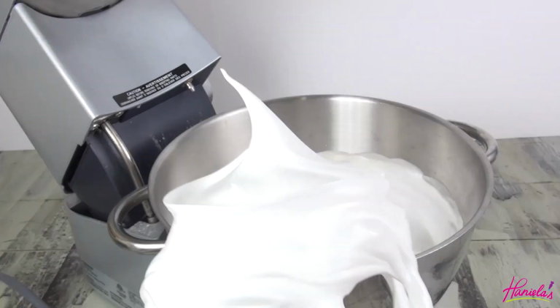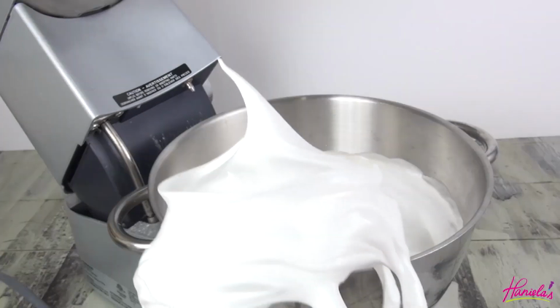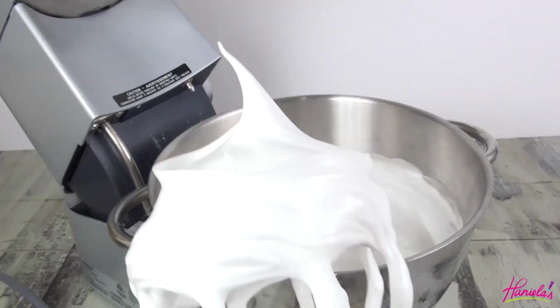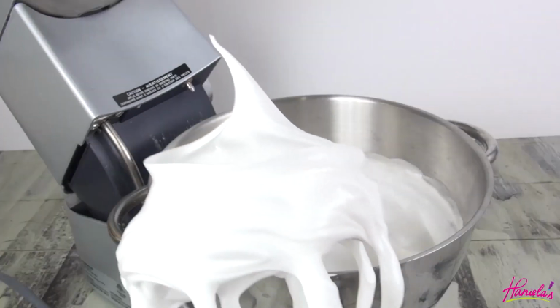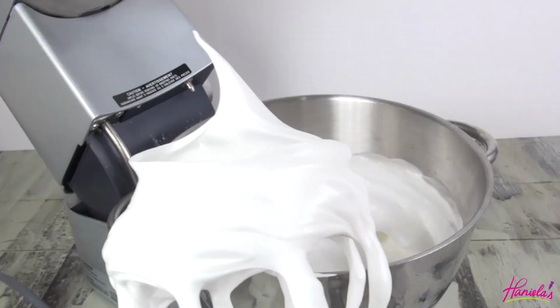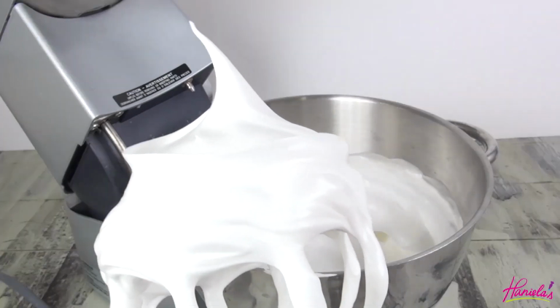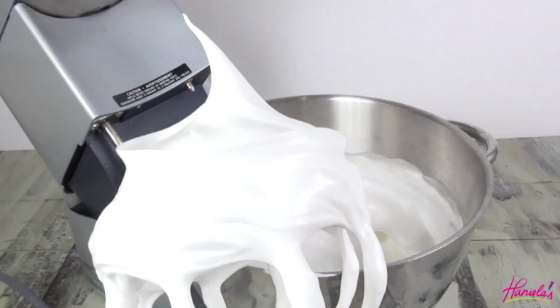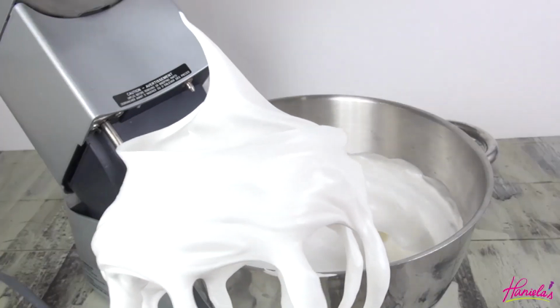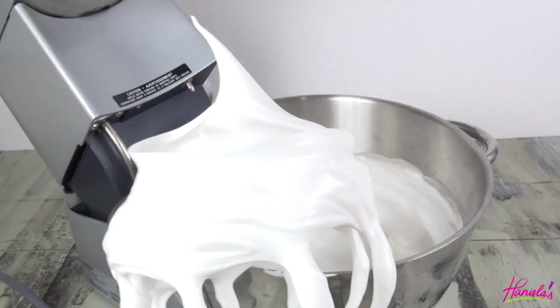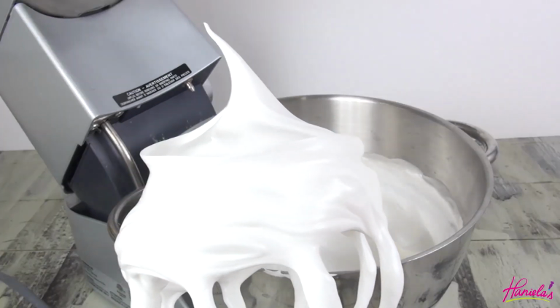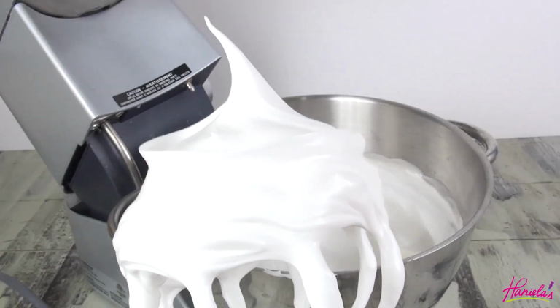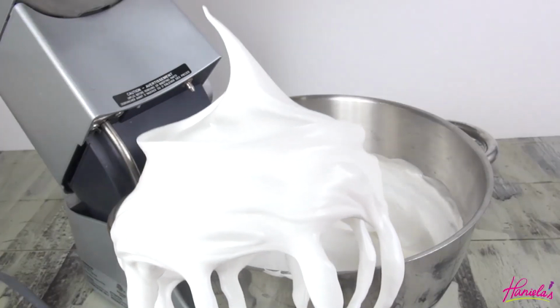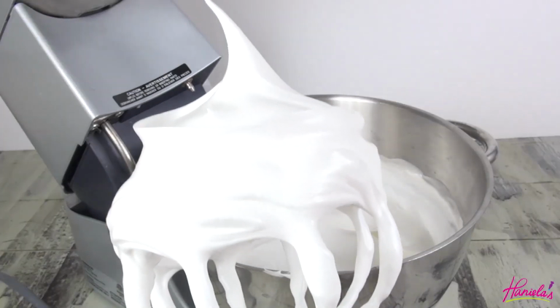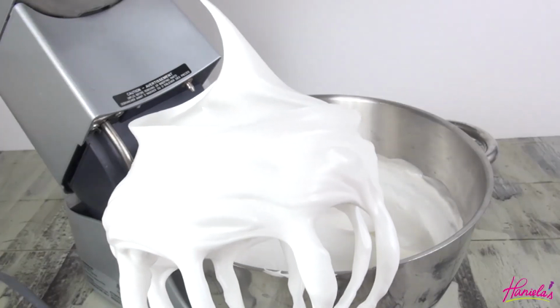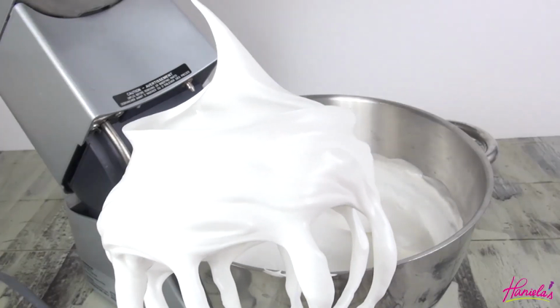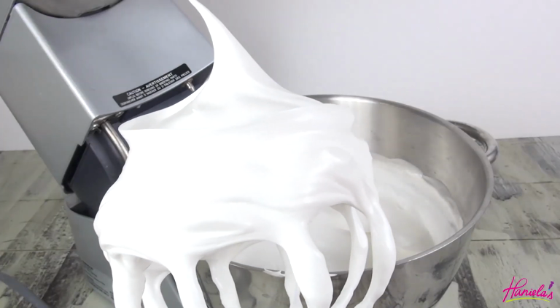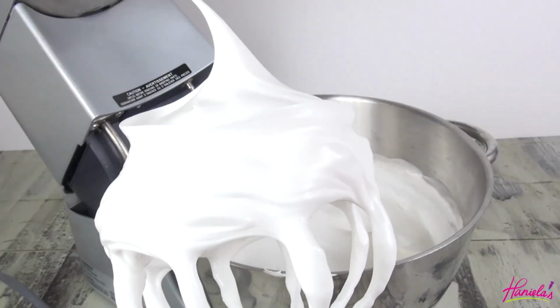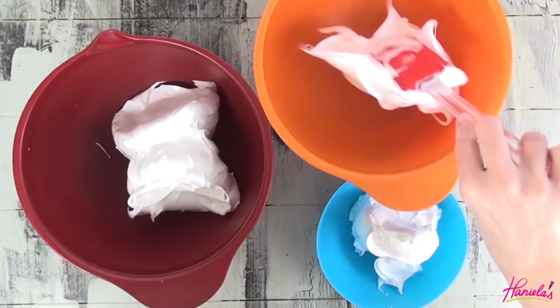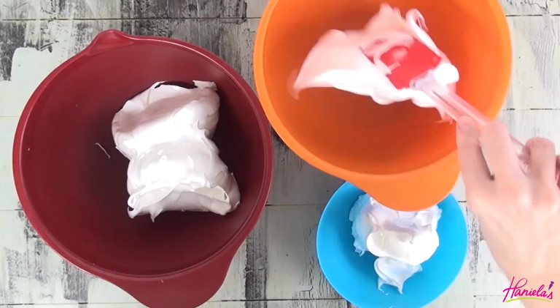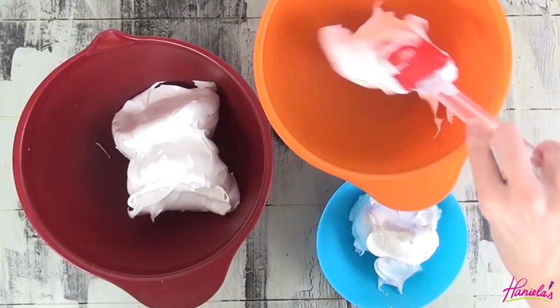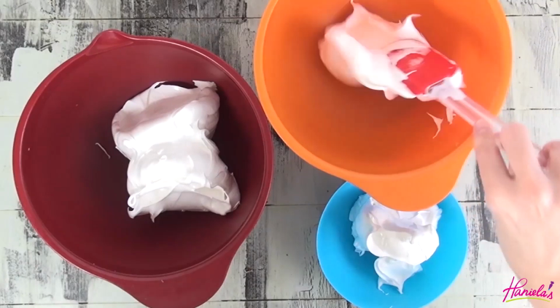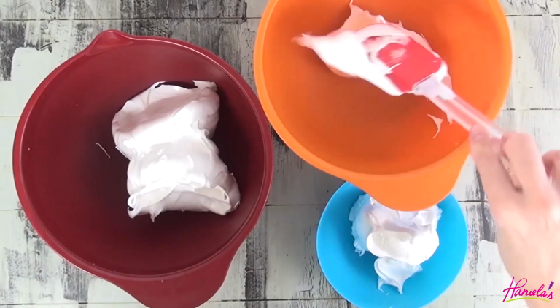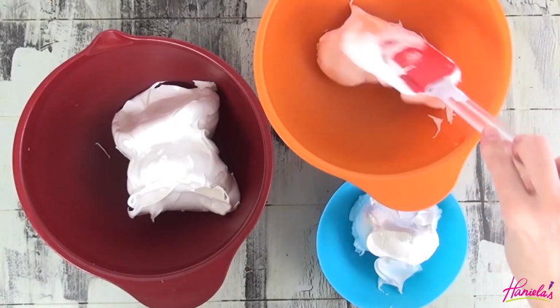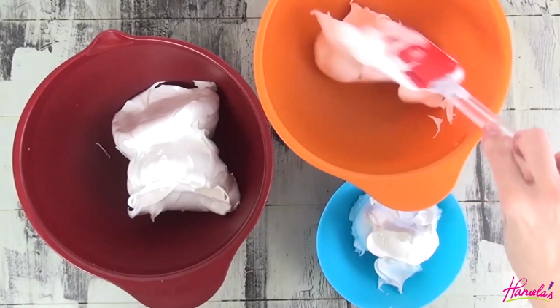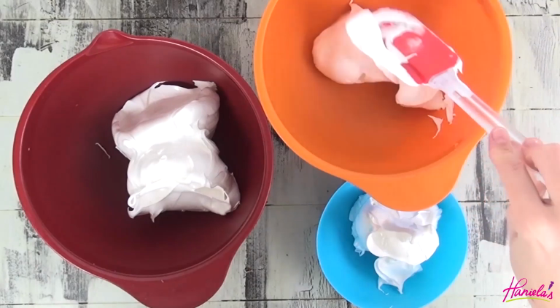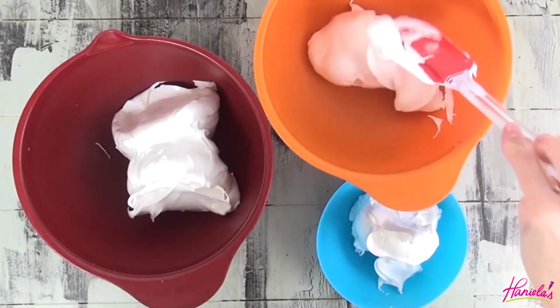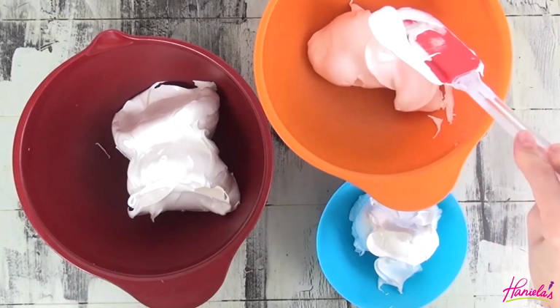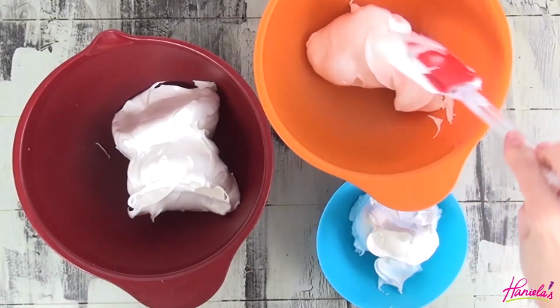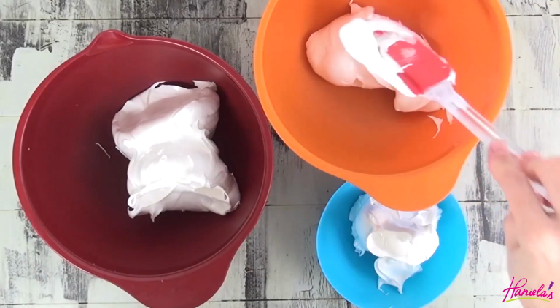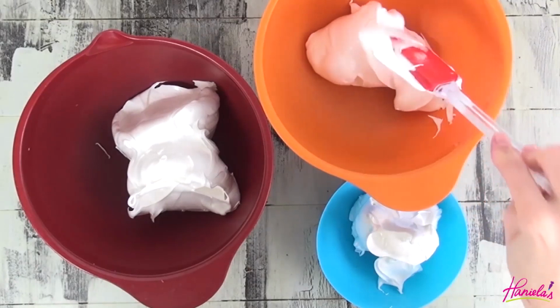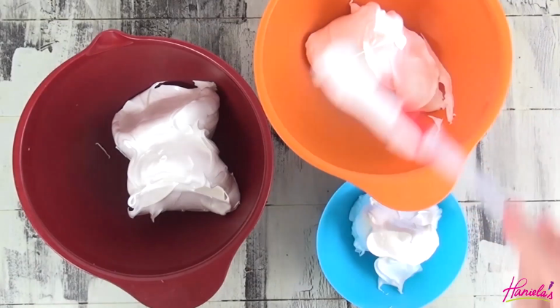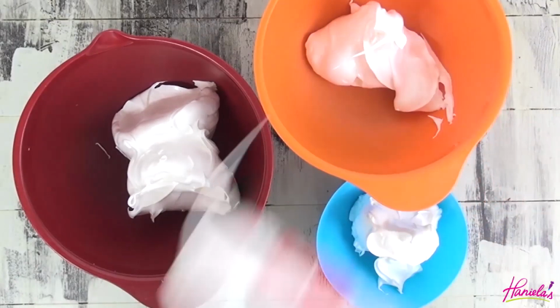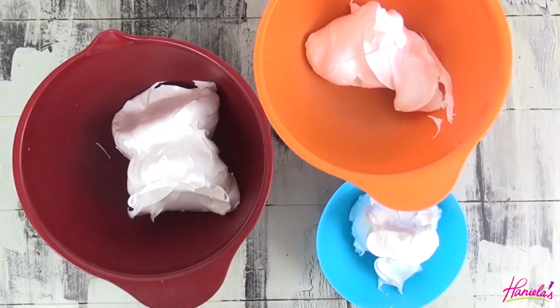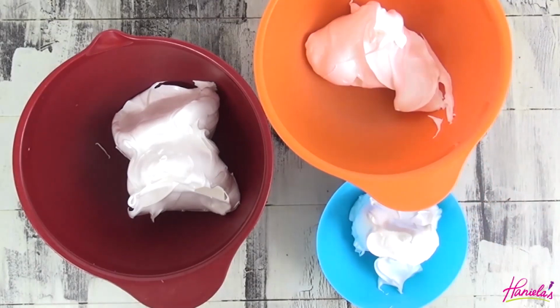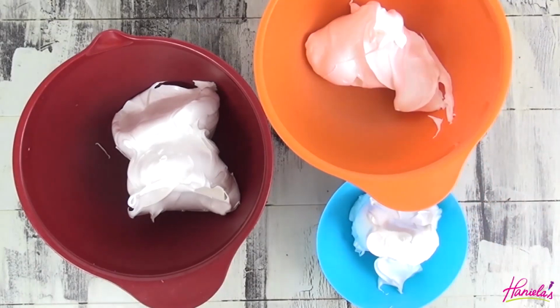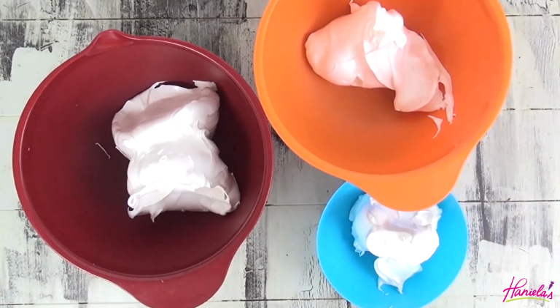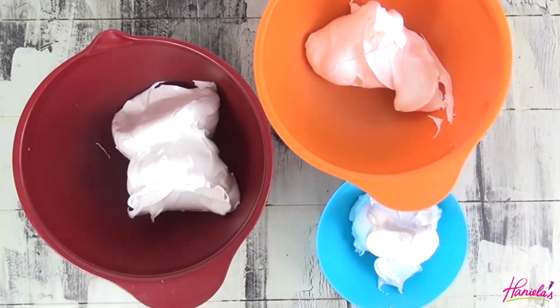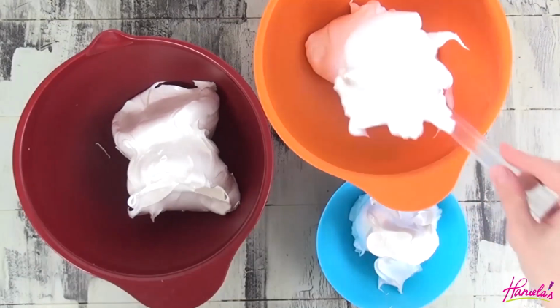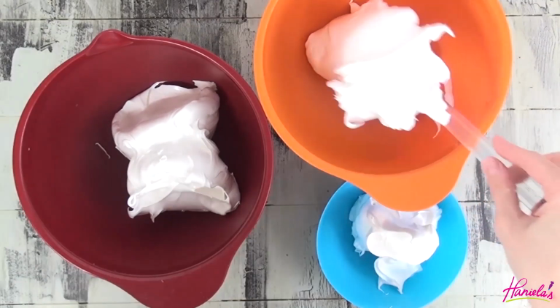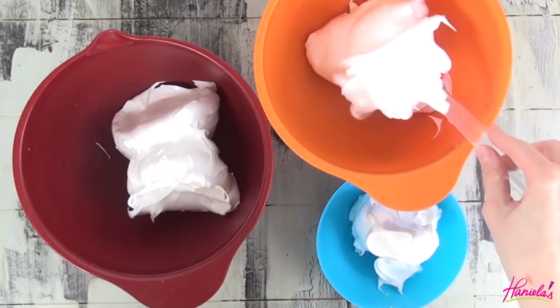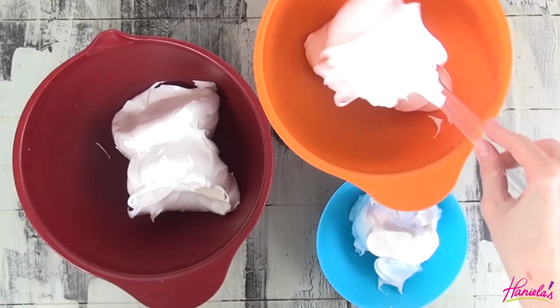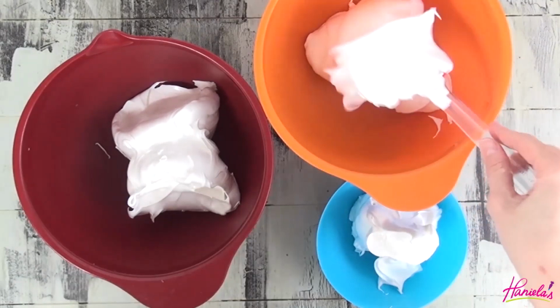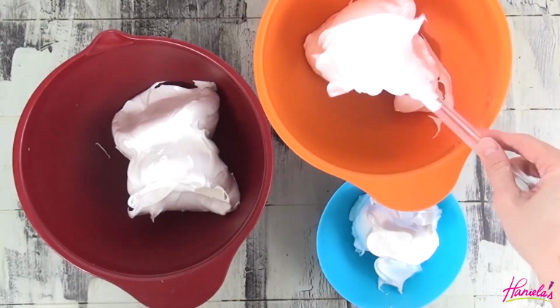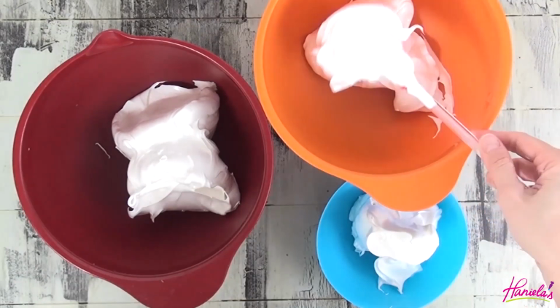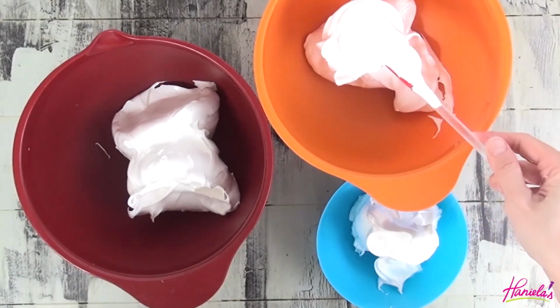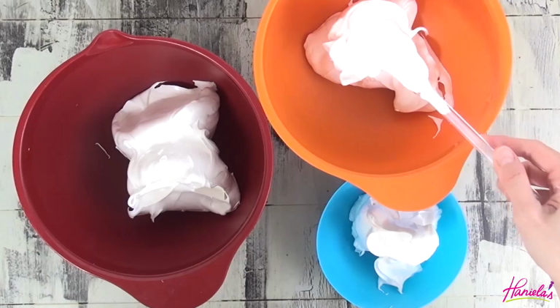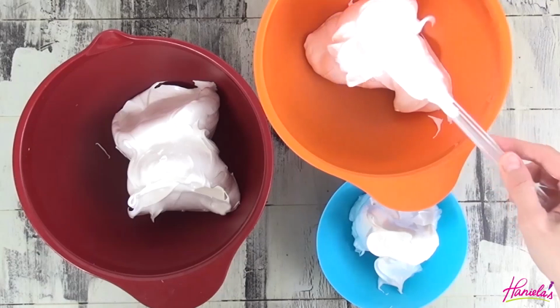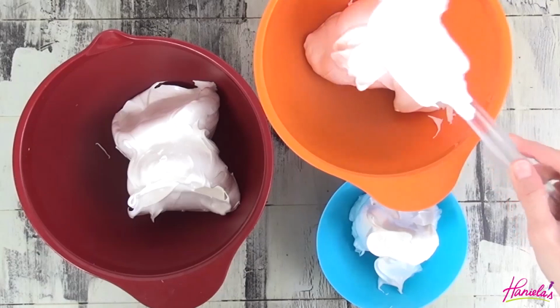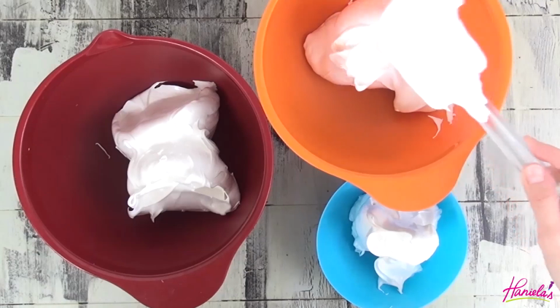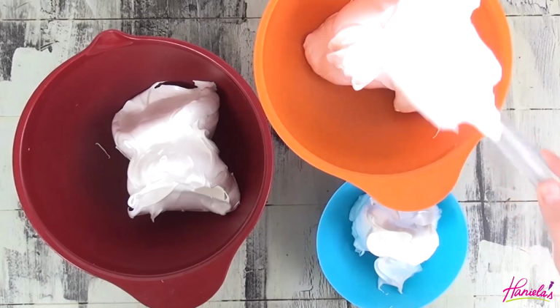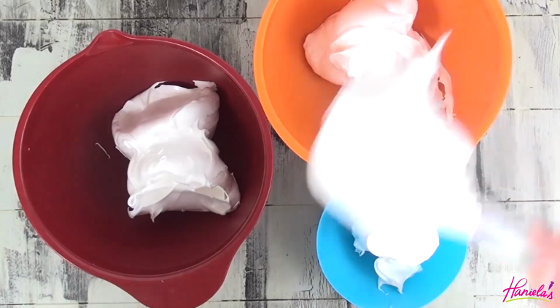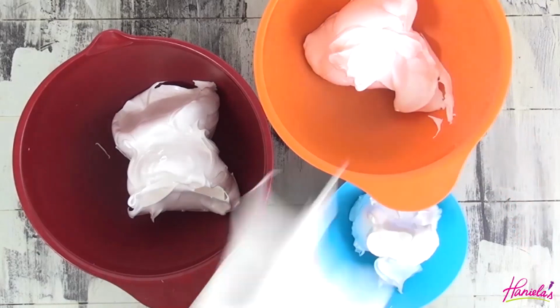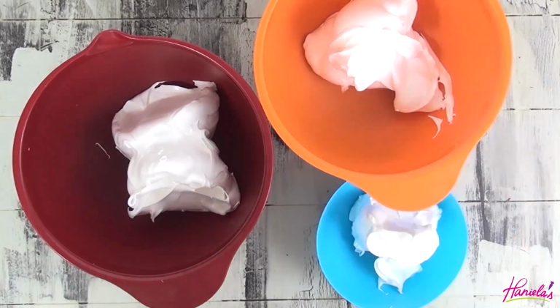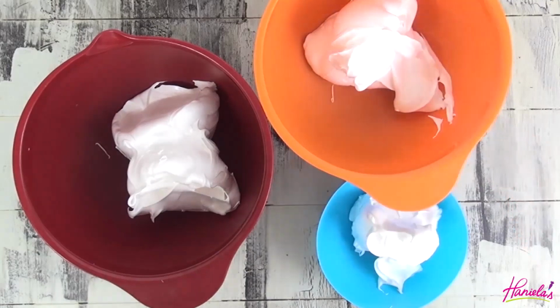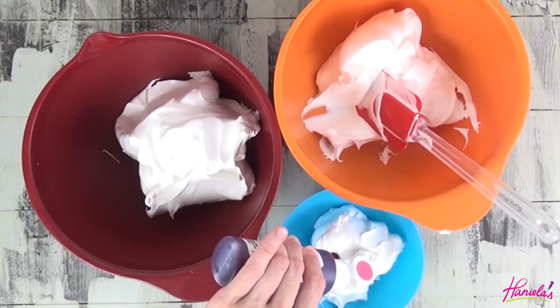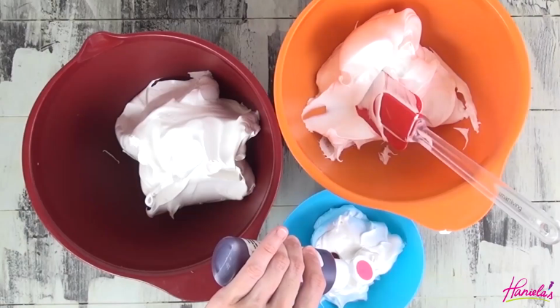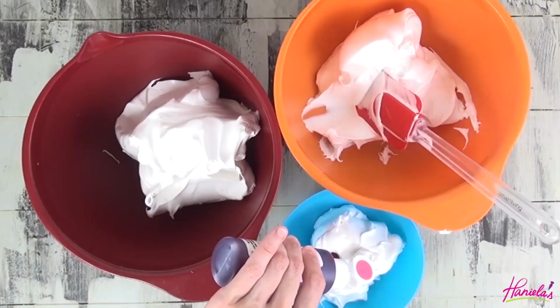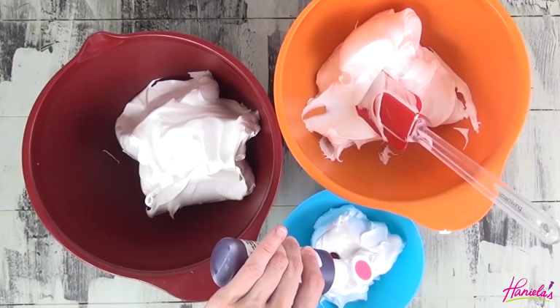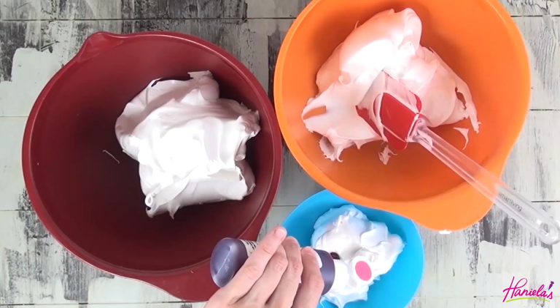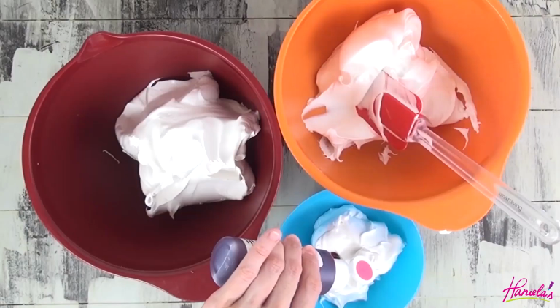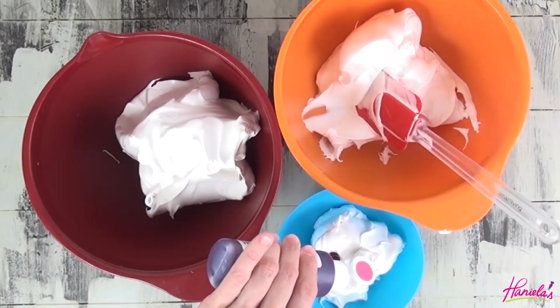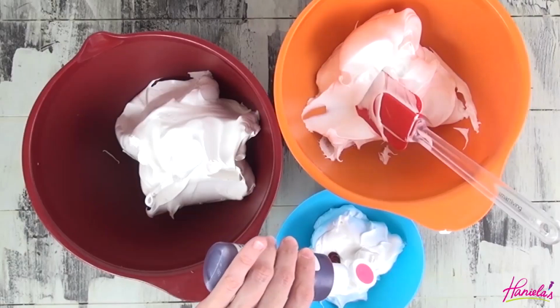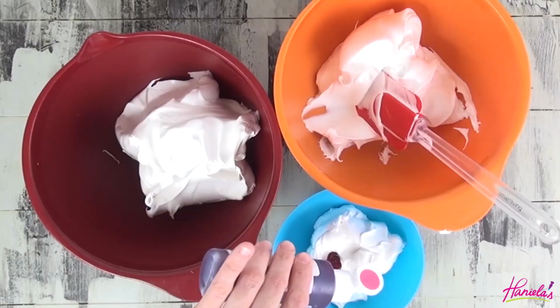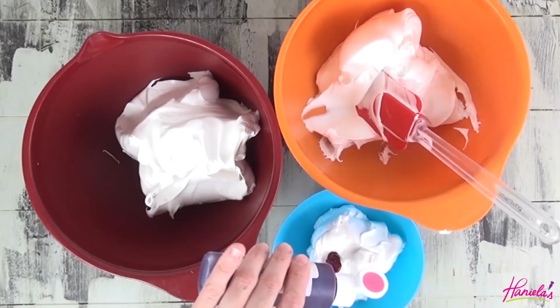Your meringue should be glossy and smooth. Divide it into bowls and color it with gel food coloring.